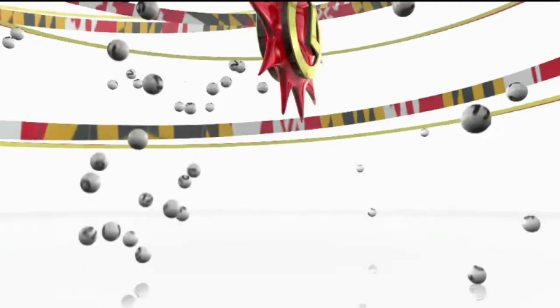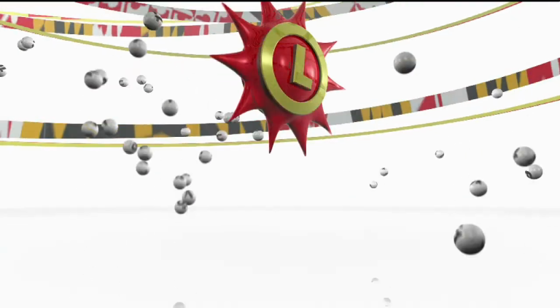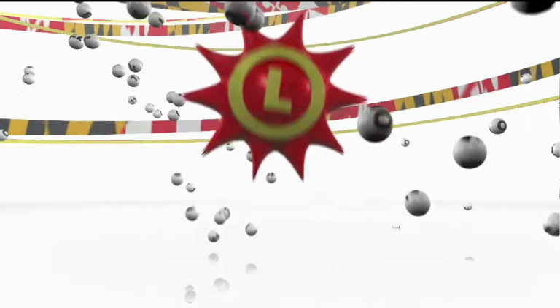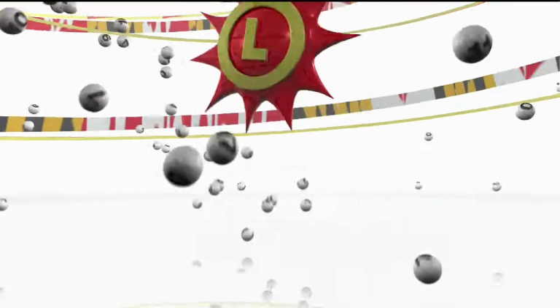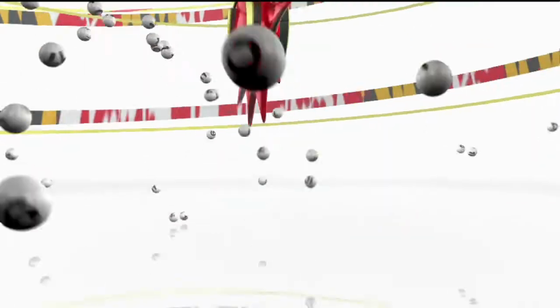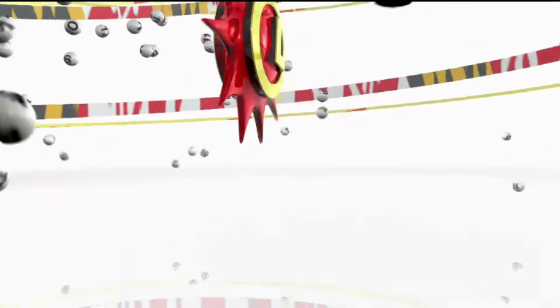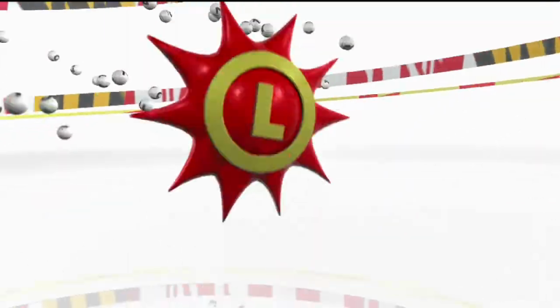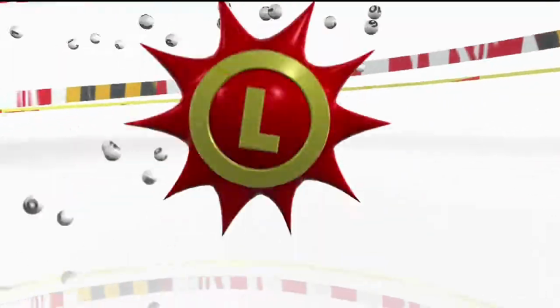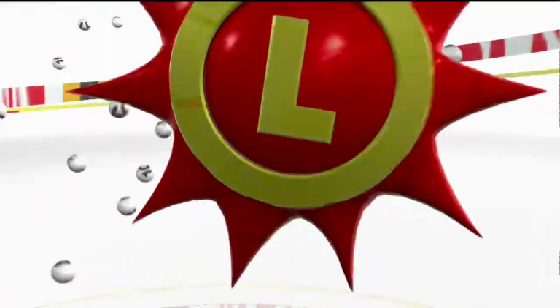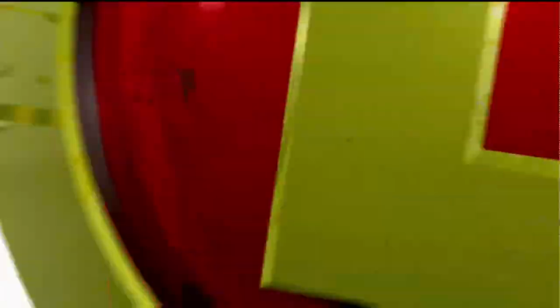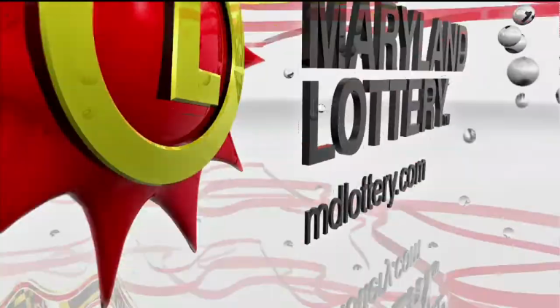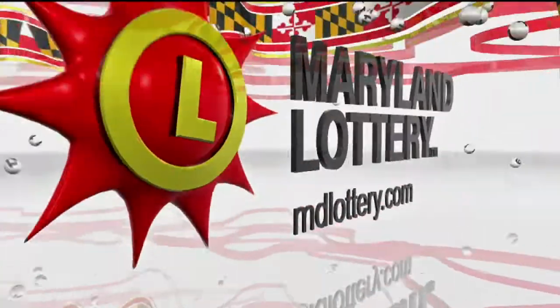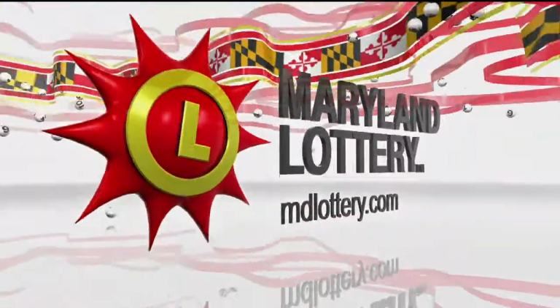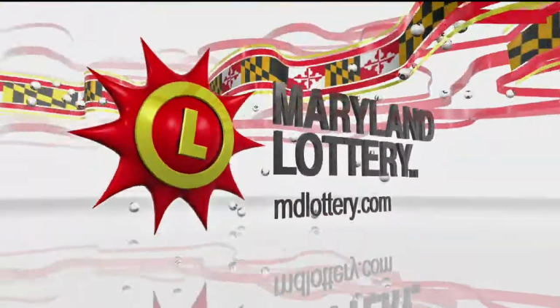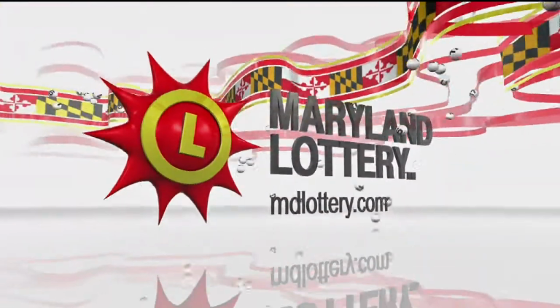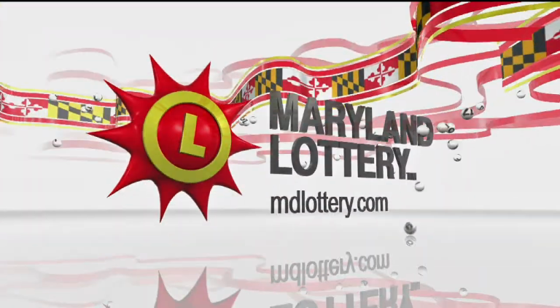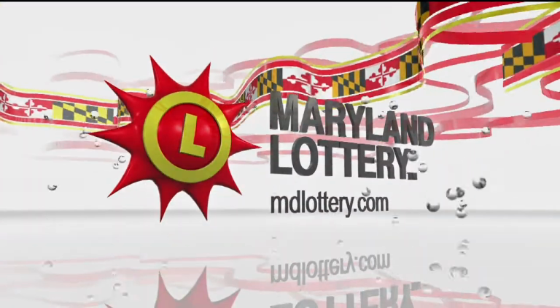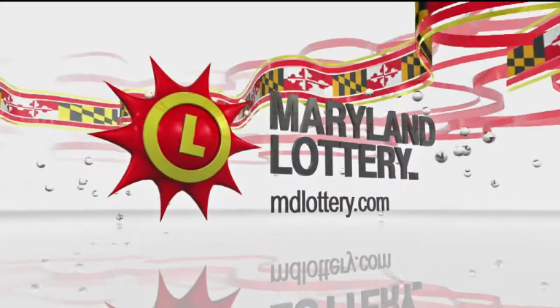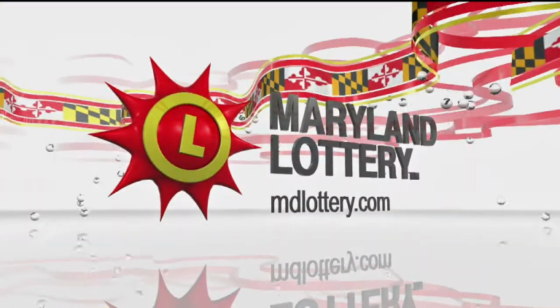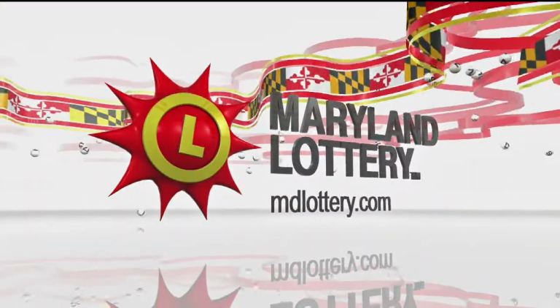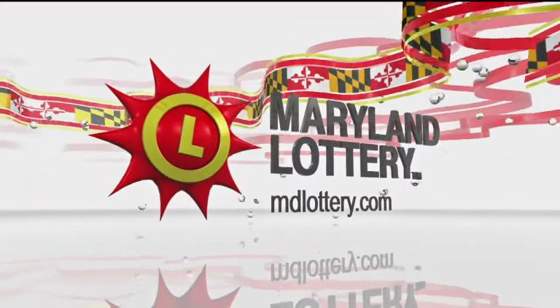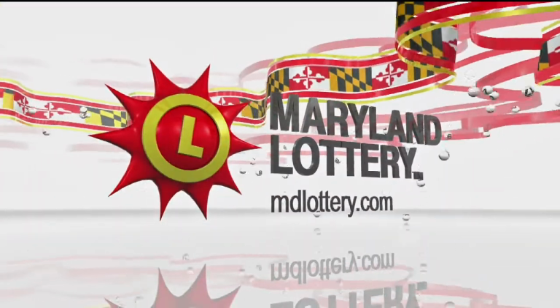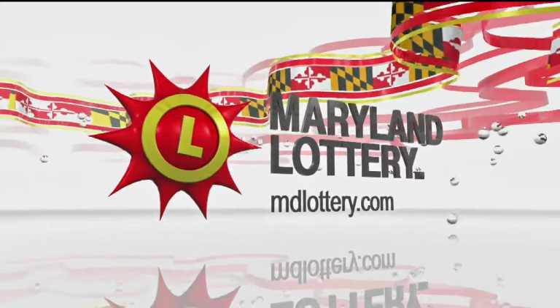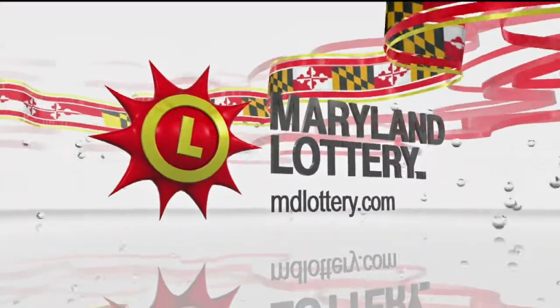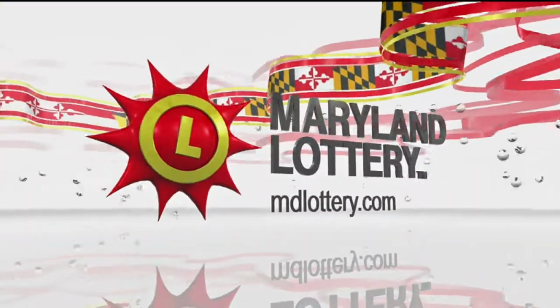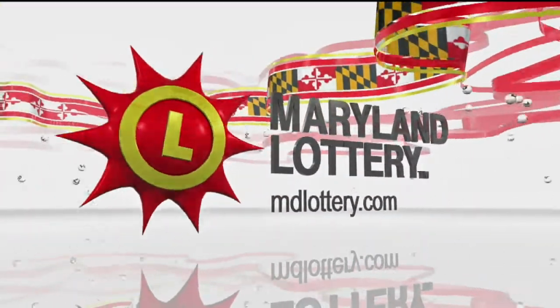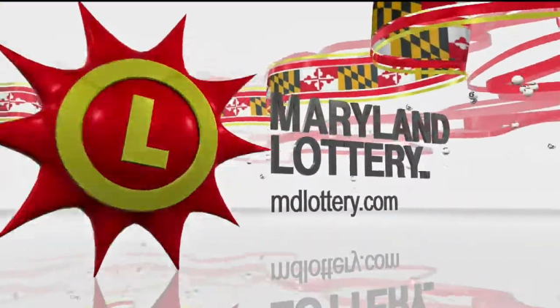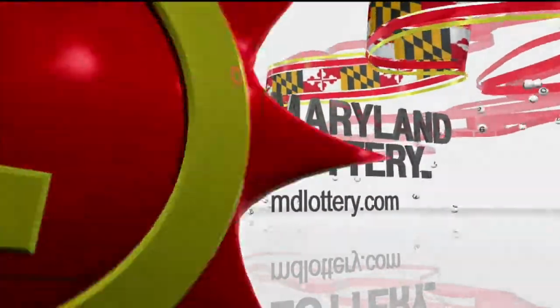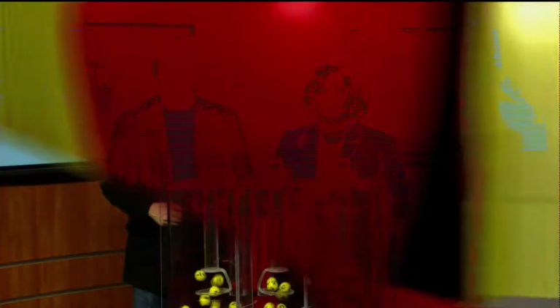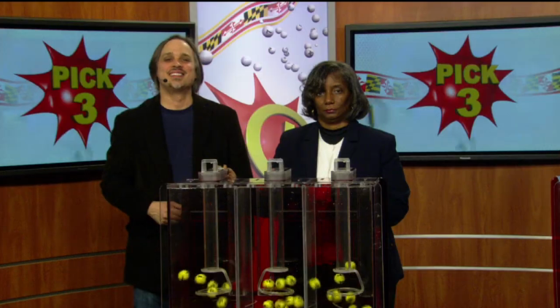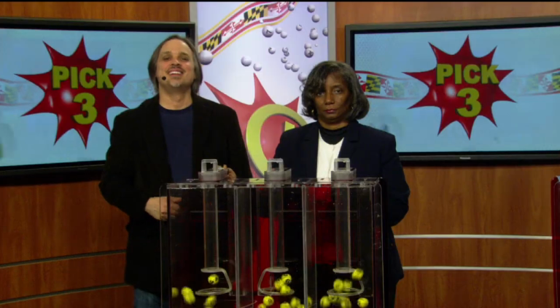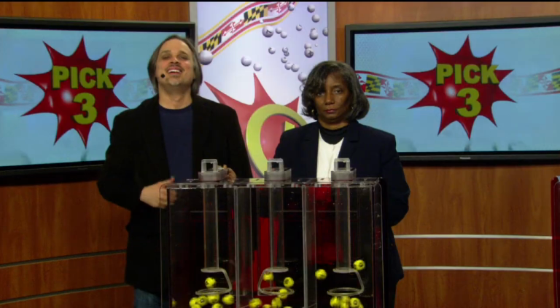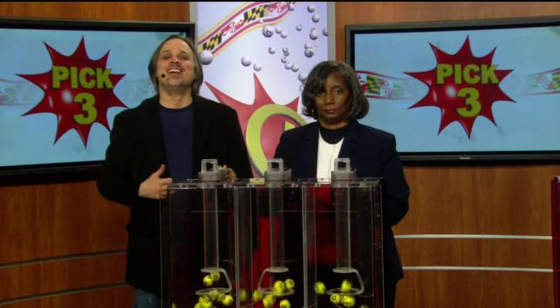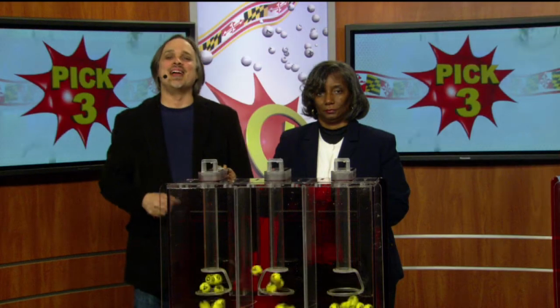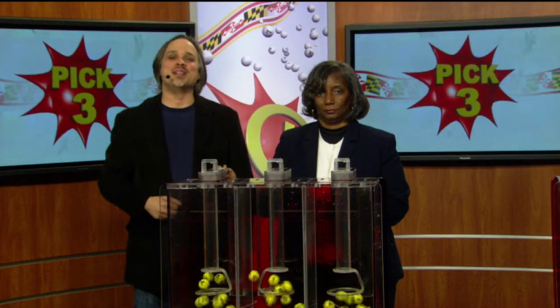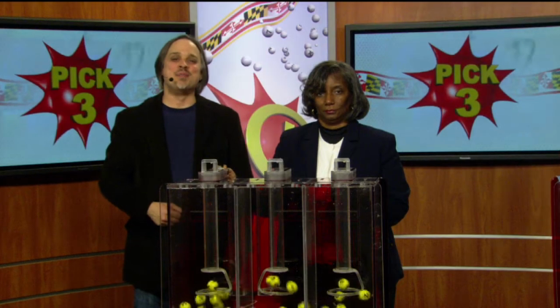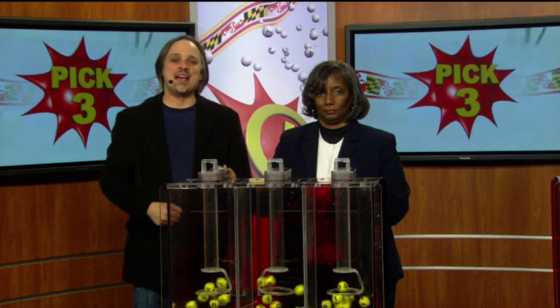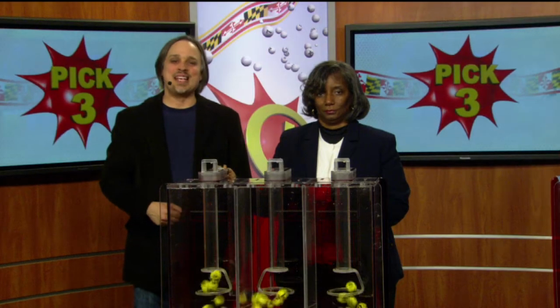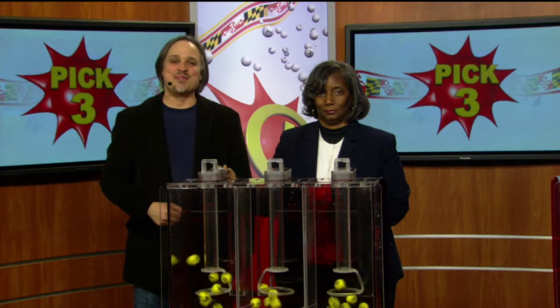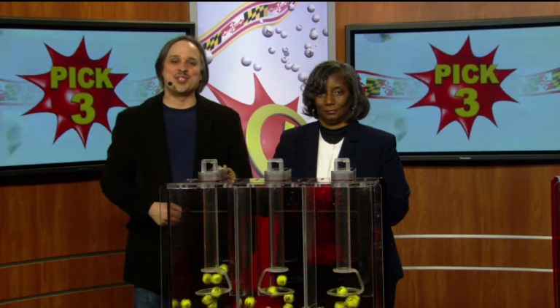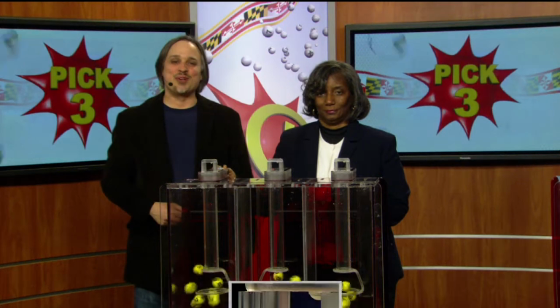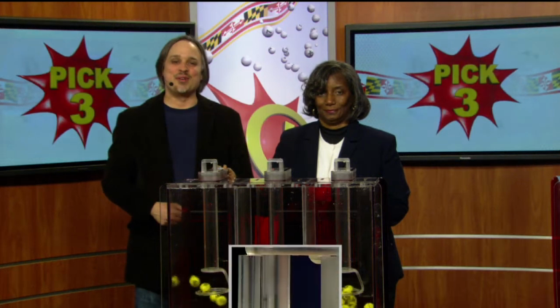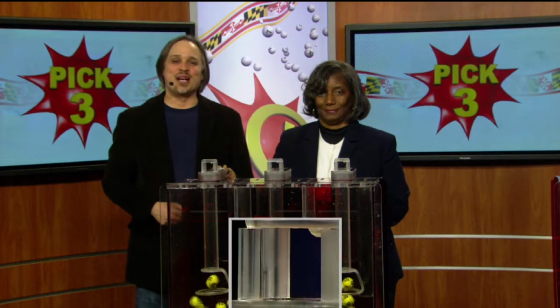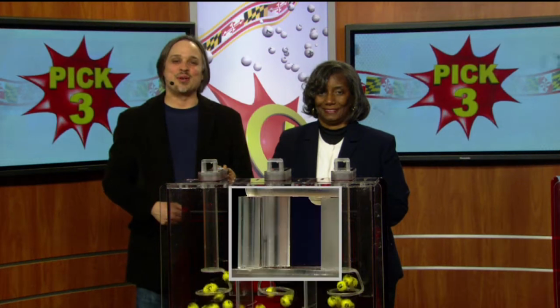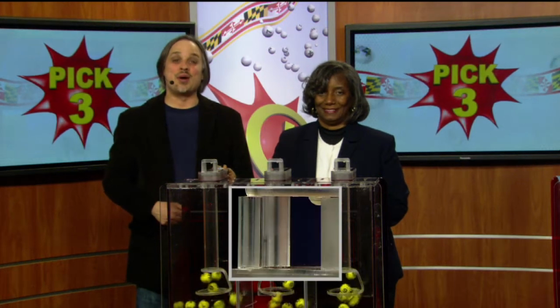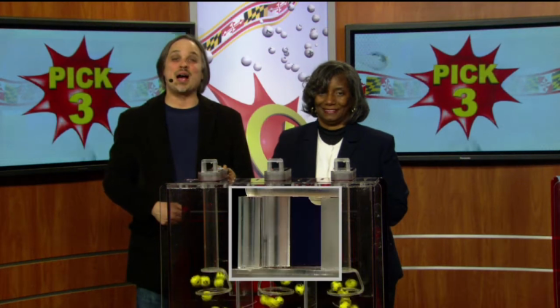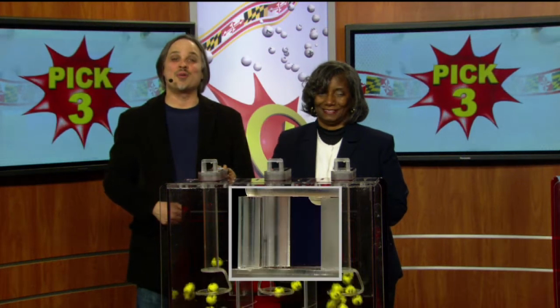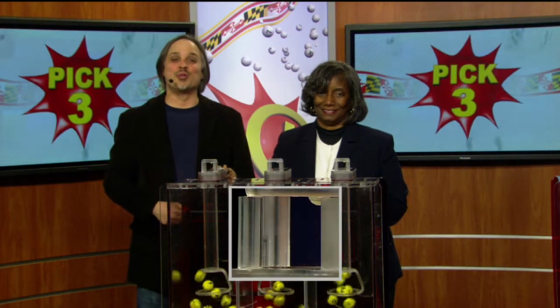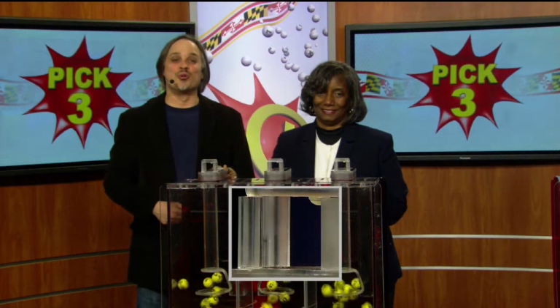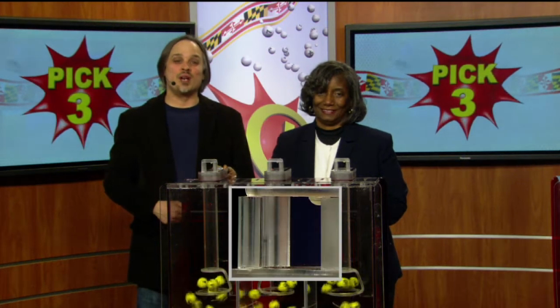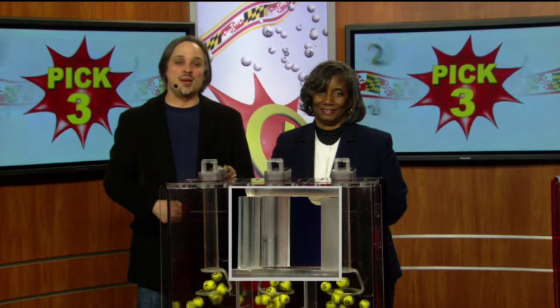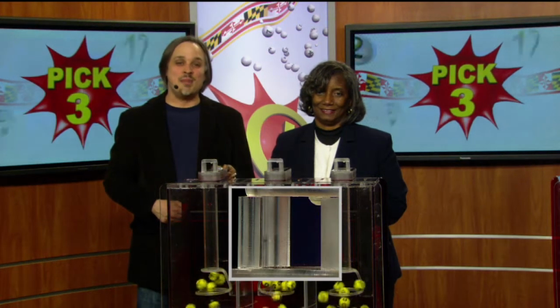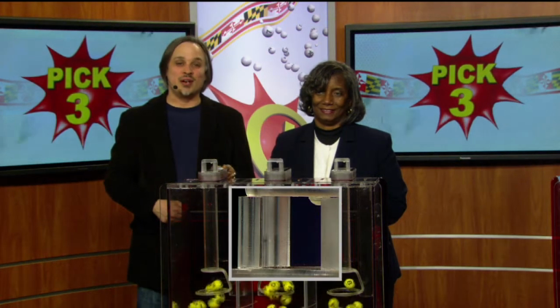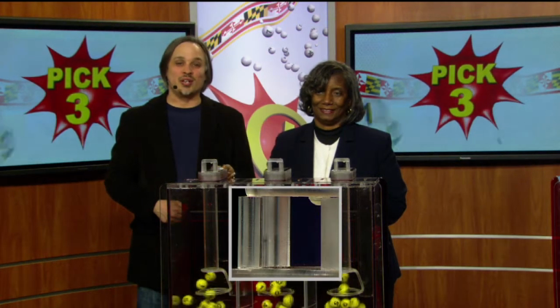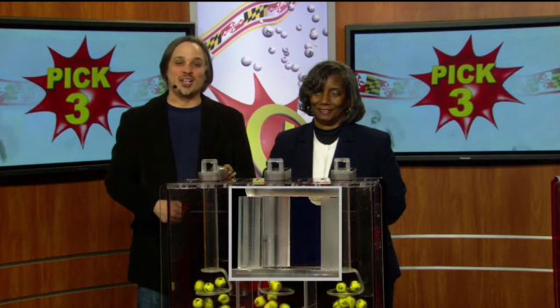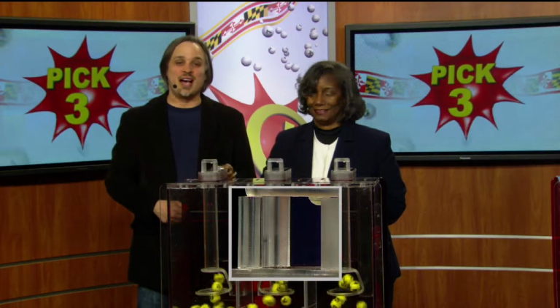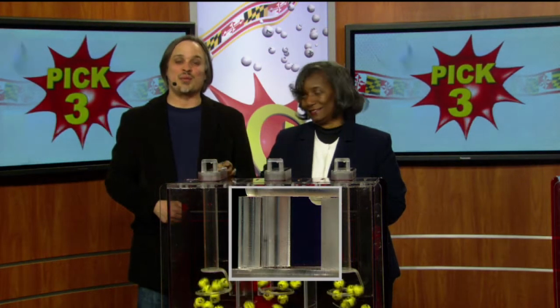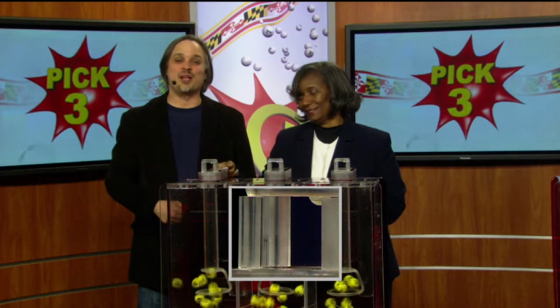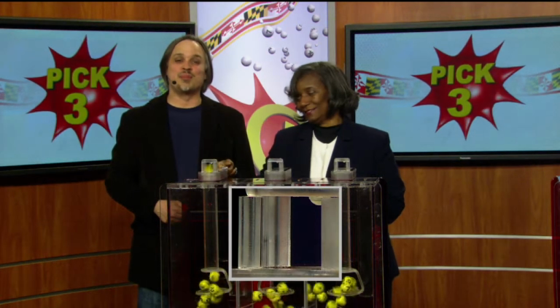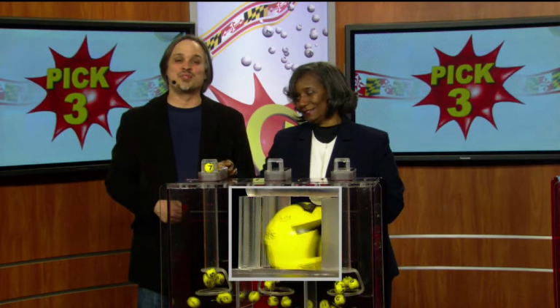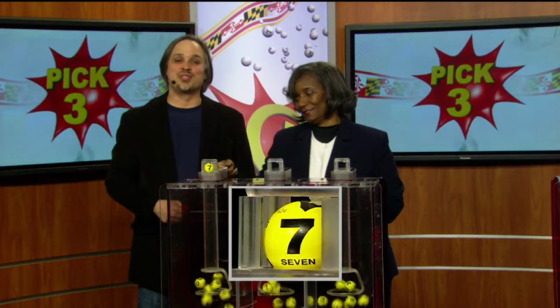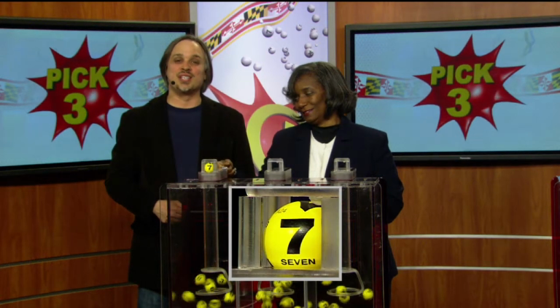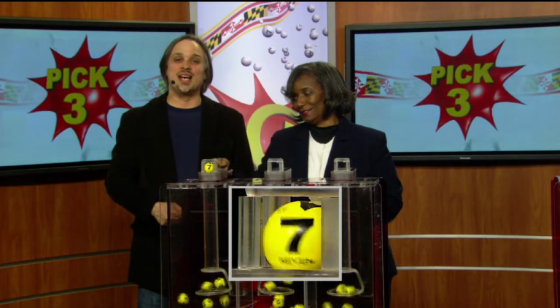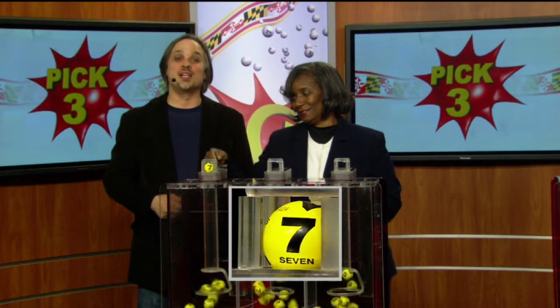The Maryland Lottery, let yourself play. Hey, it's Matt Davis here from Night of Iraq with your winning Maryland Lottery numbers for today.